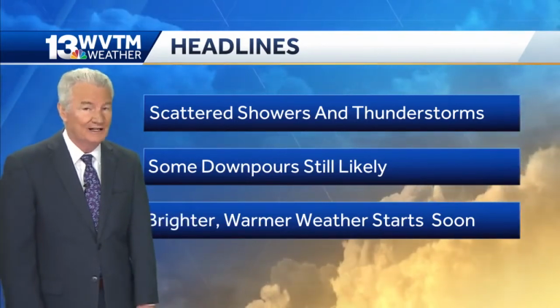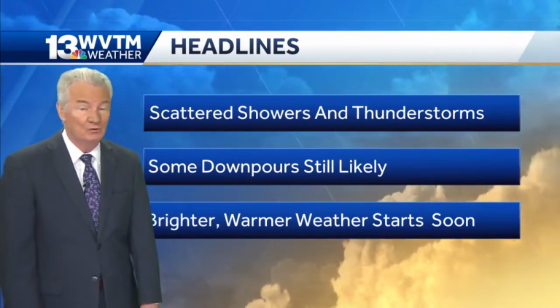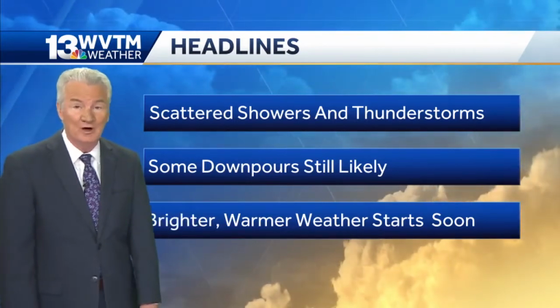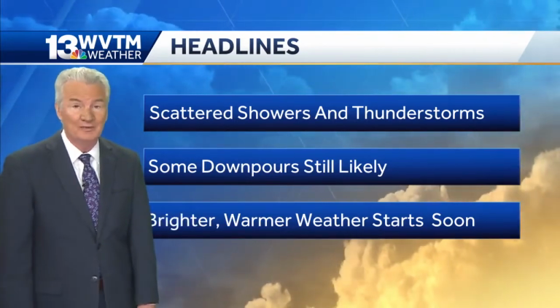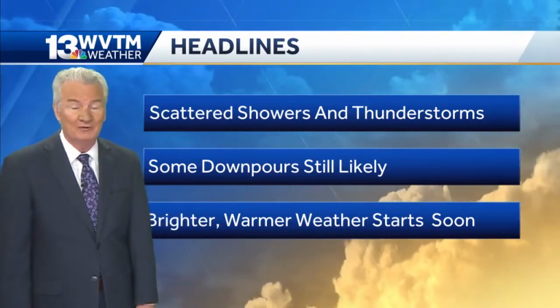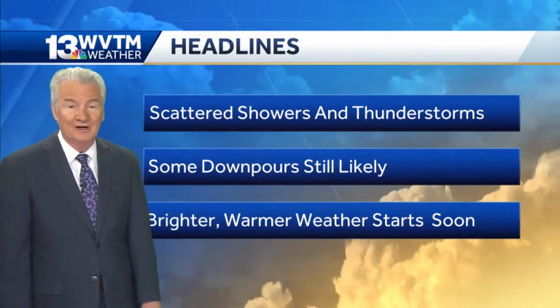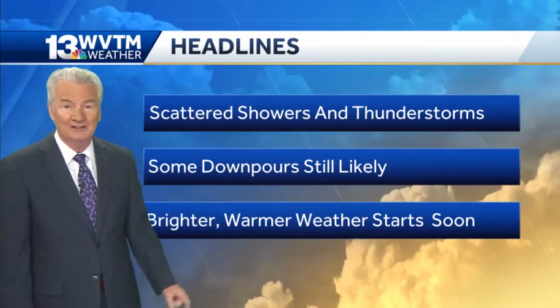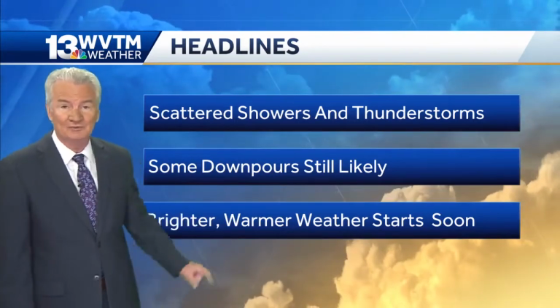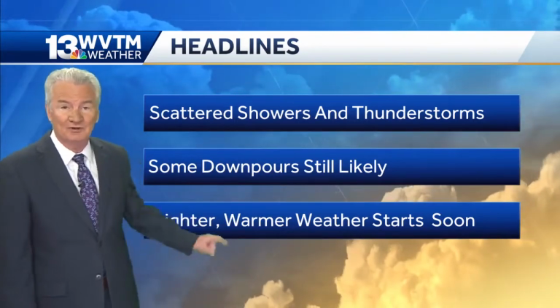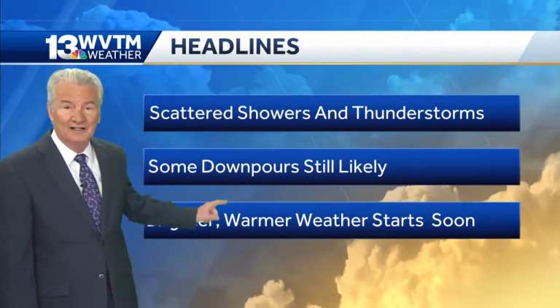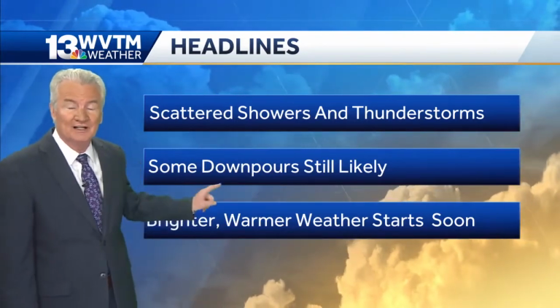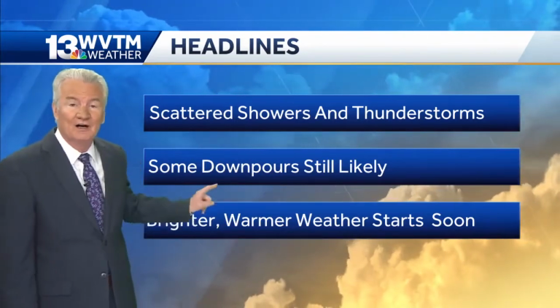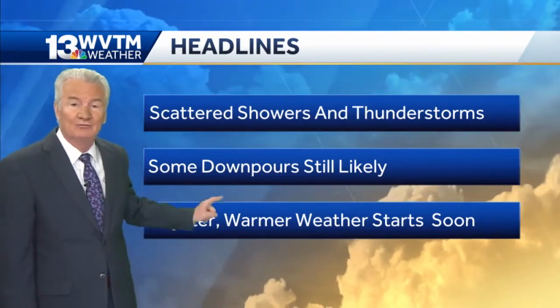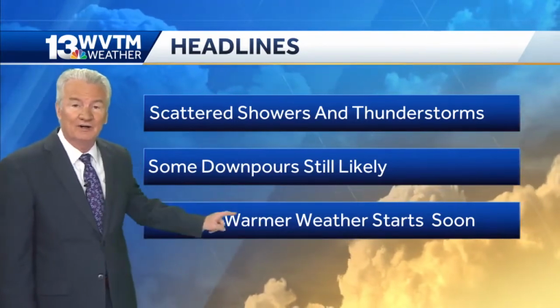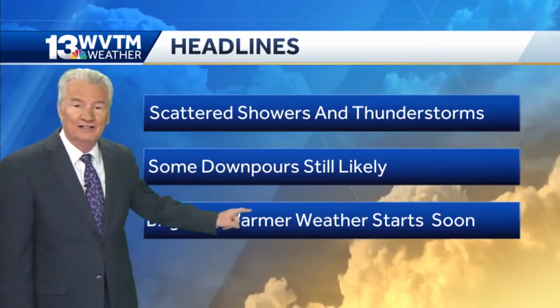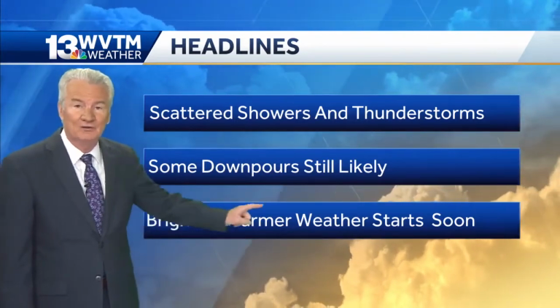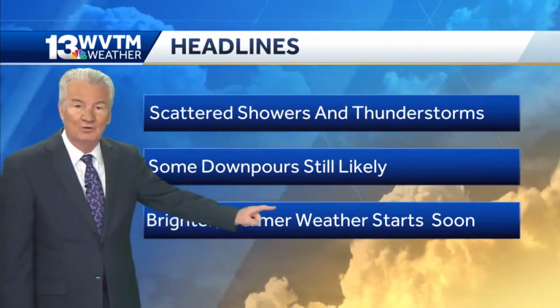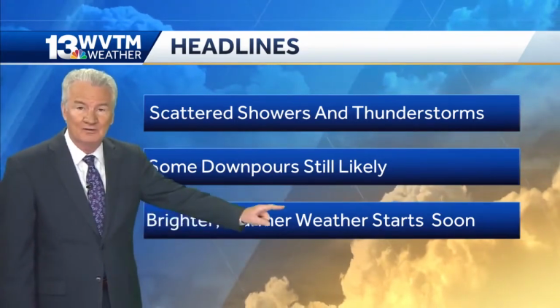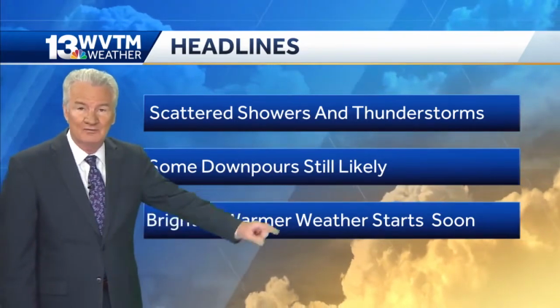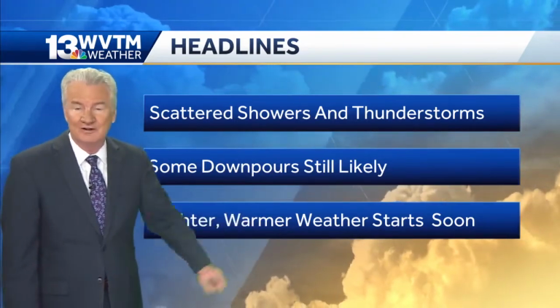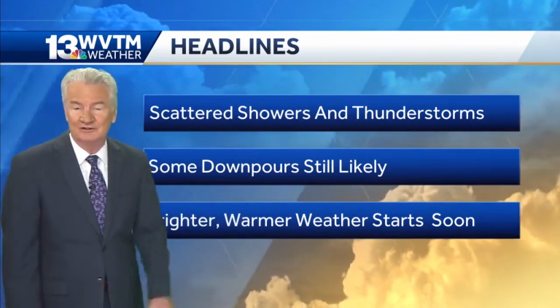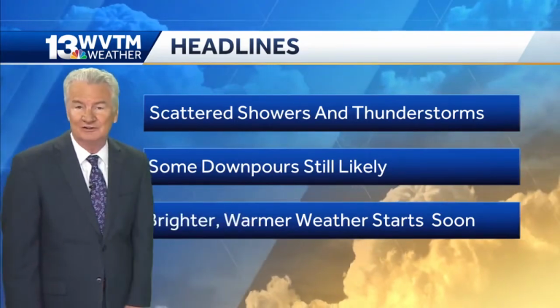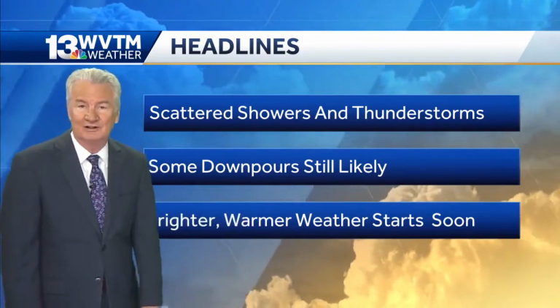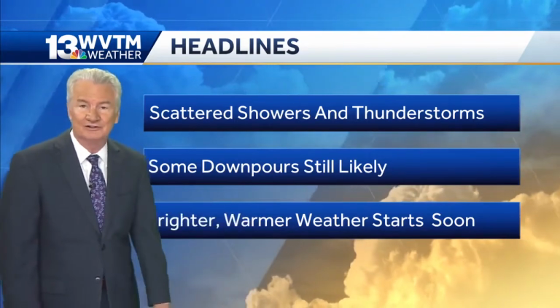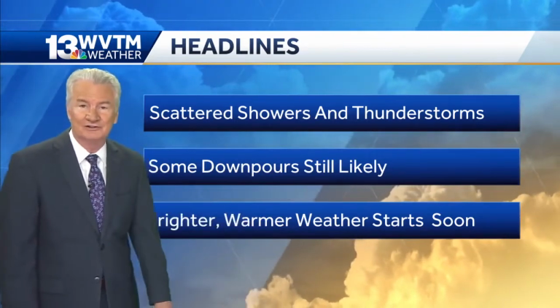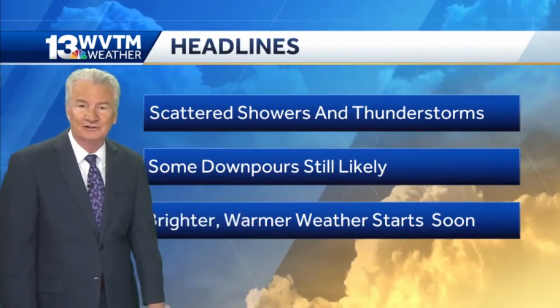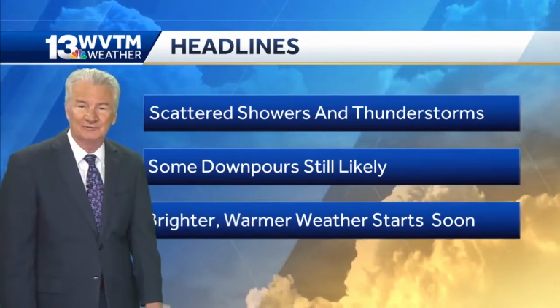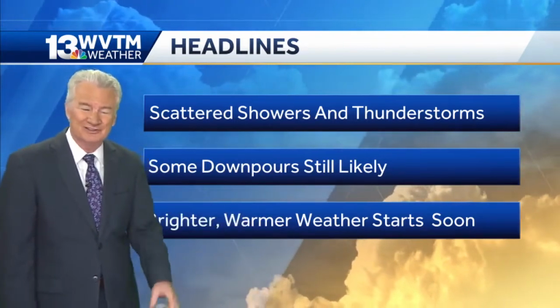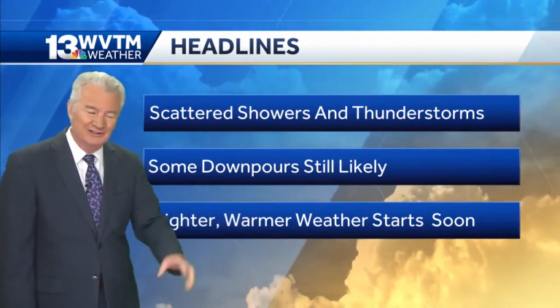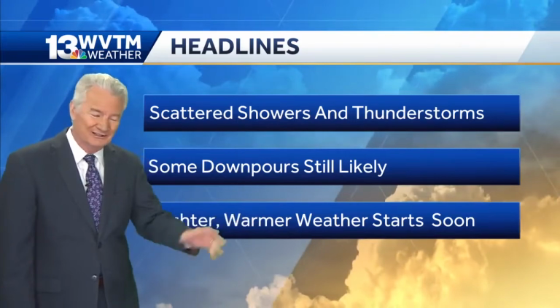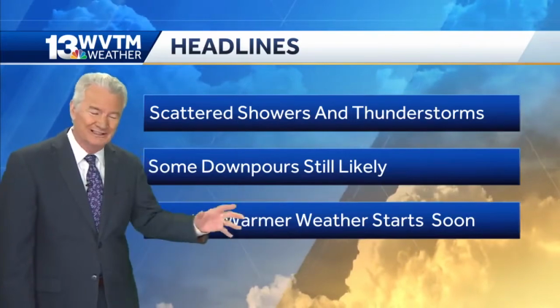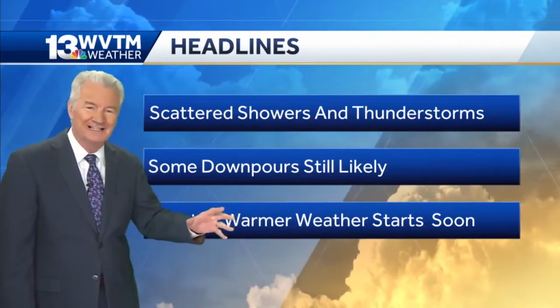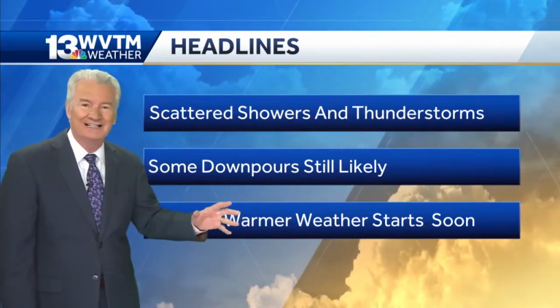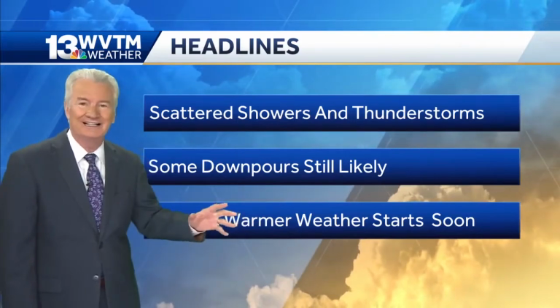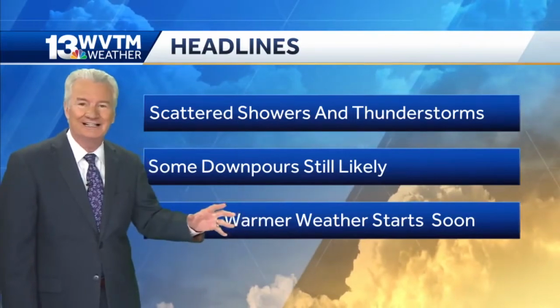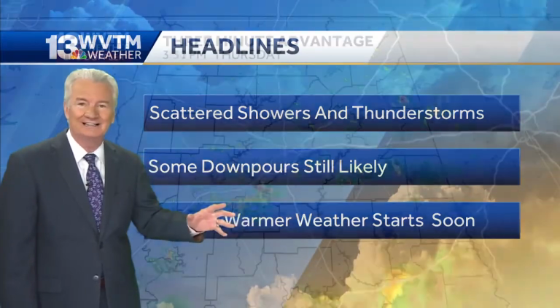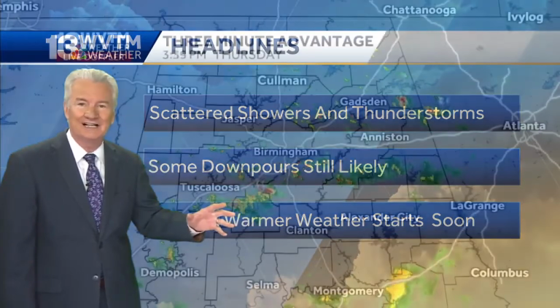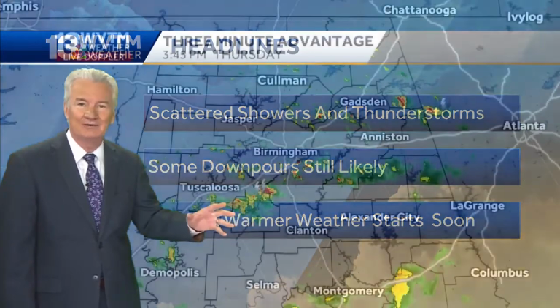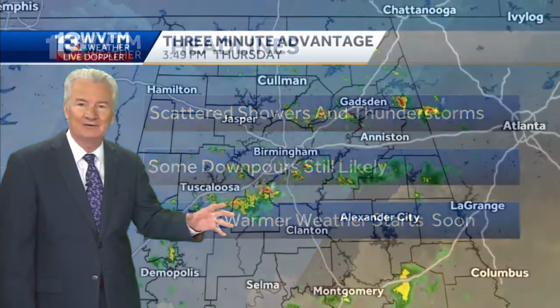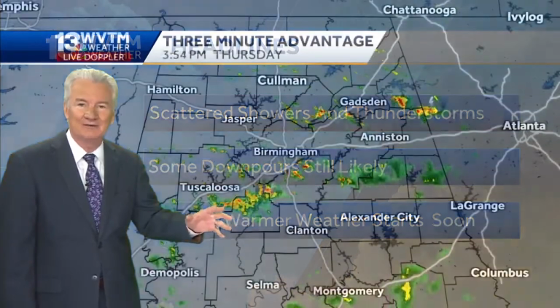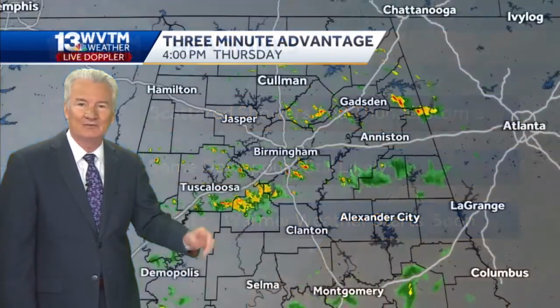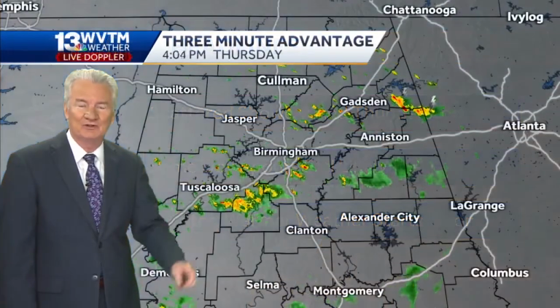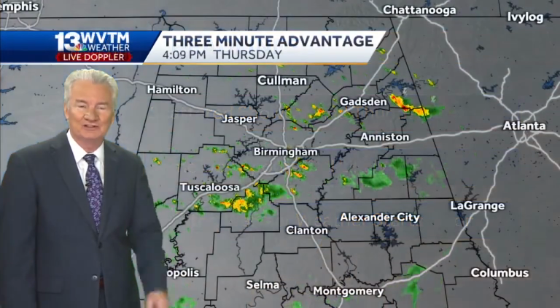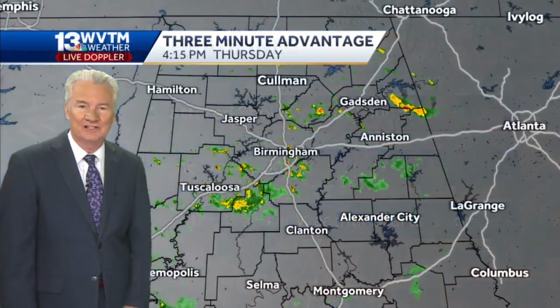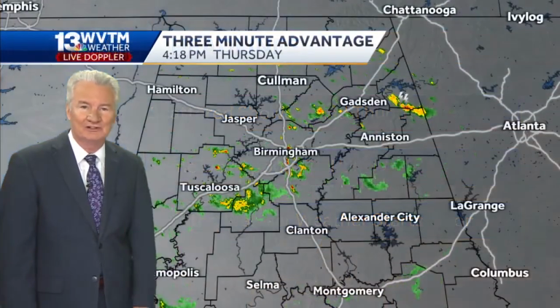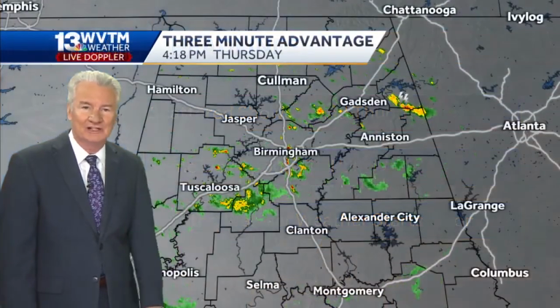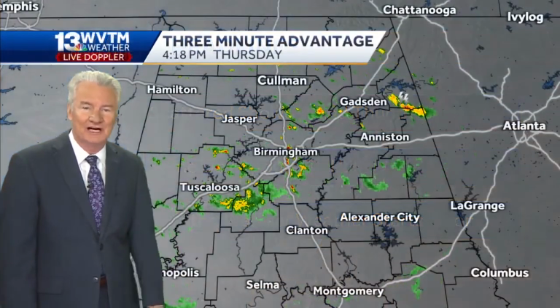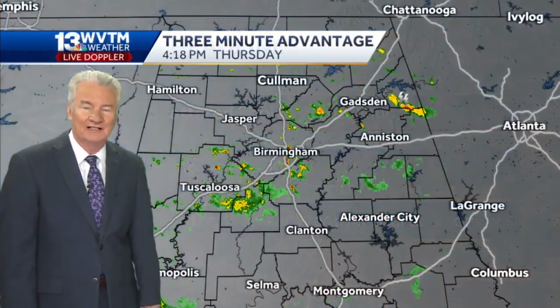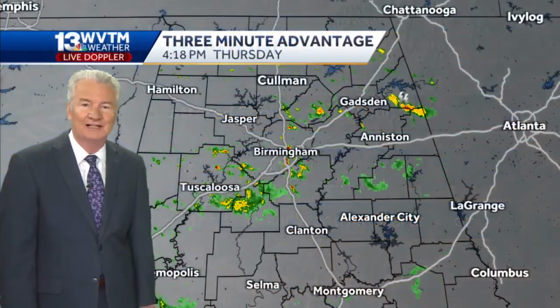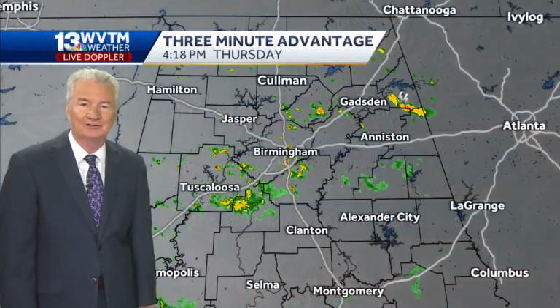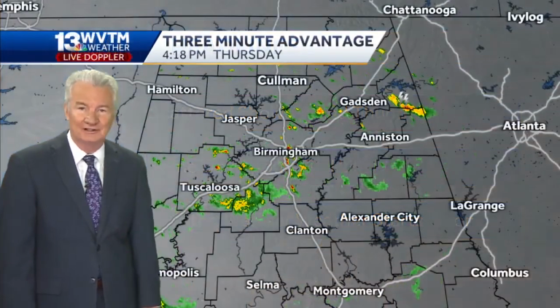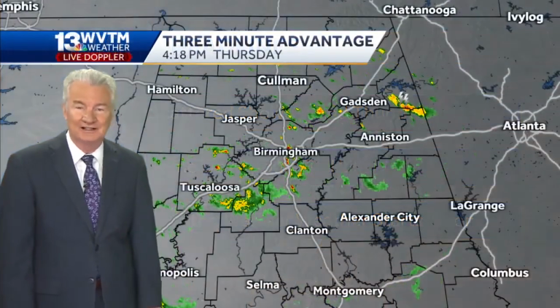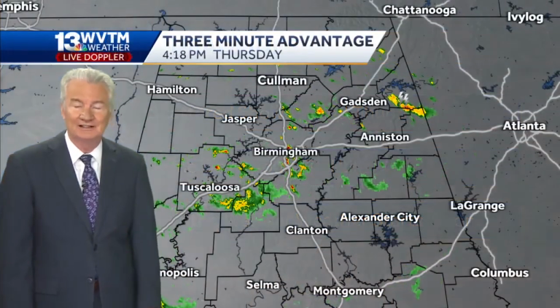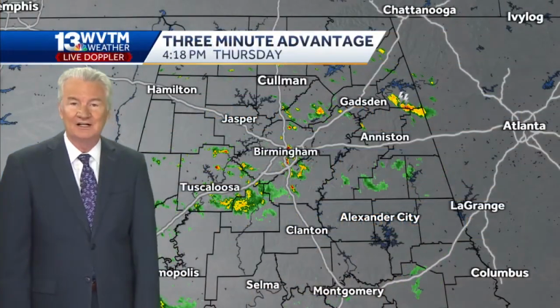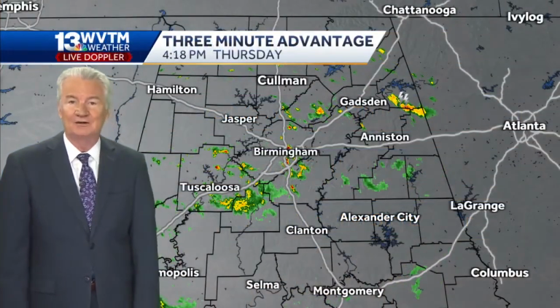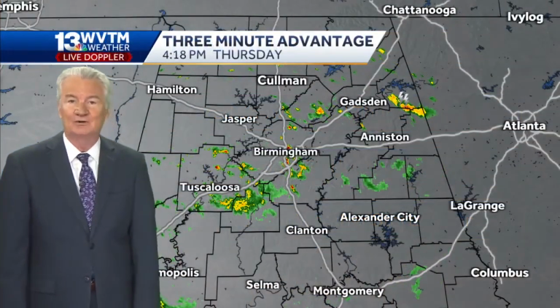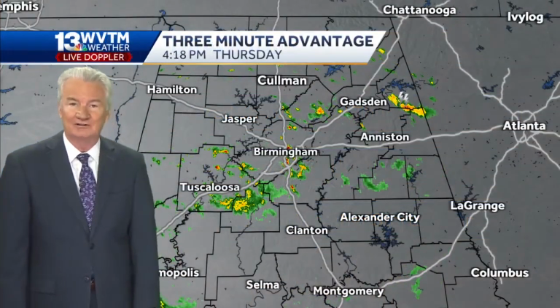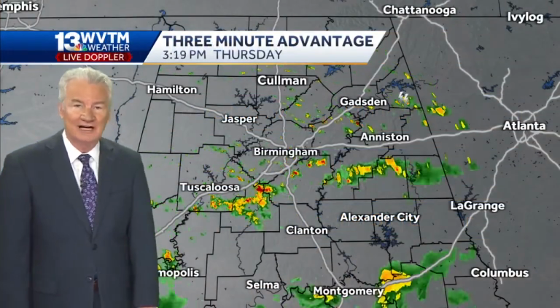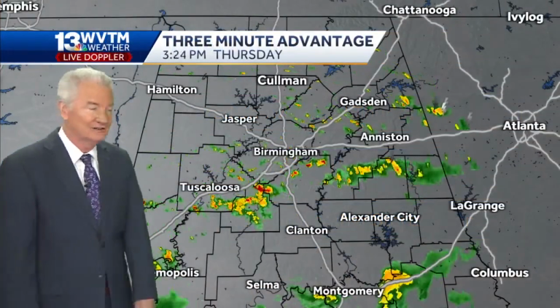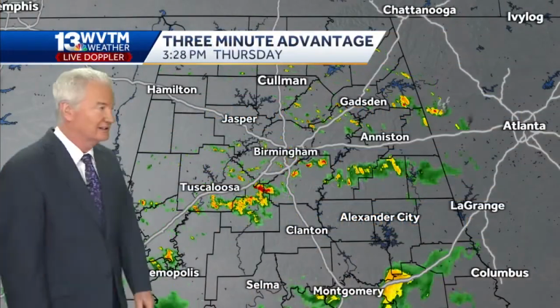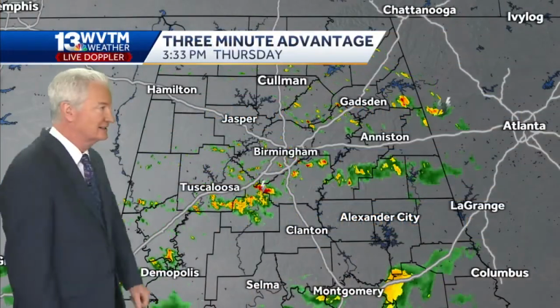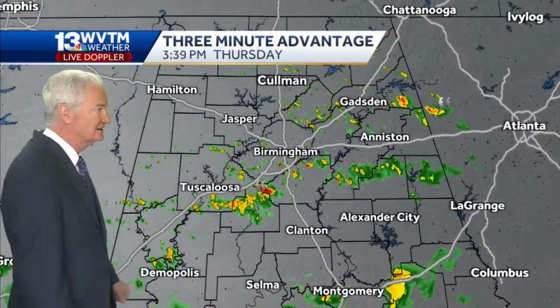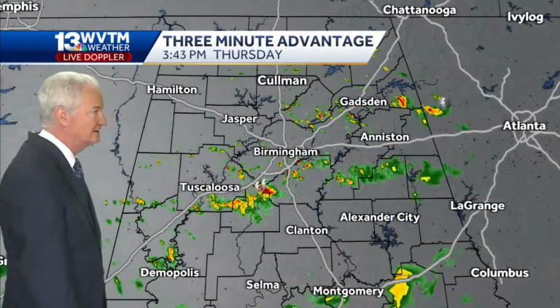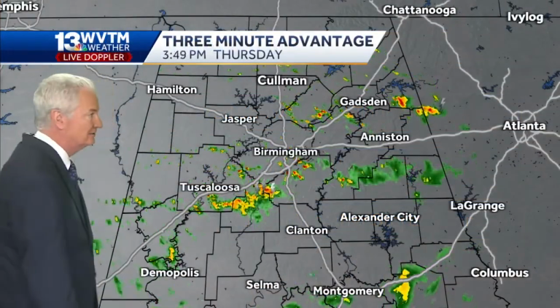It won't be widespread. Brighter, warmer weather starts soon — we saw a little hint of that today with a bit more sunshine, and that trend will gradually continue.